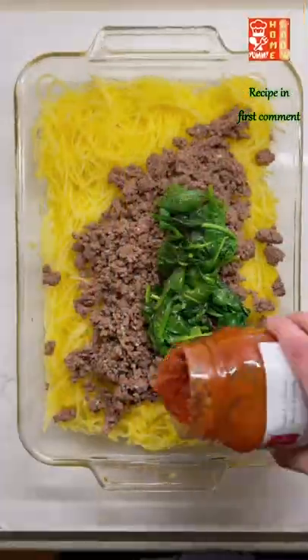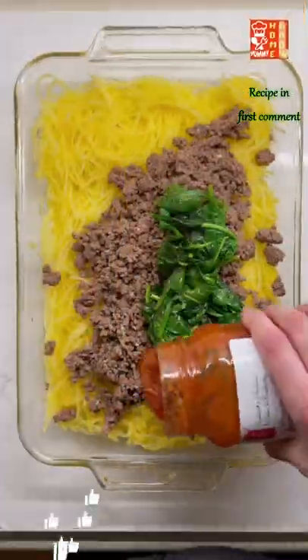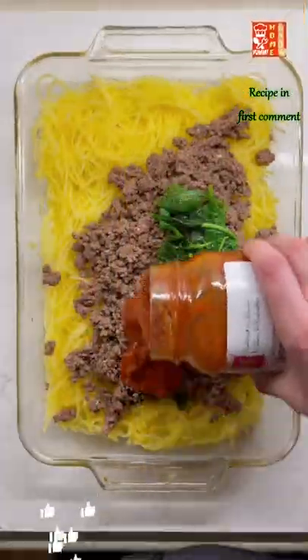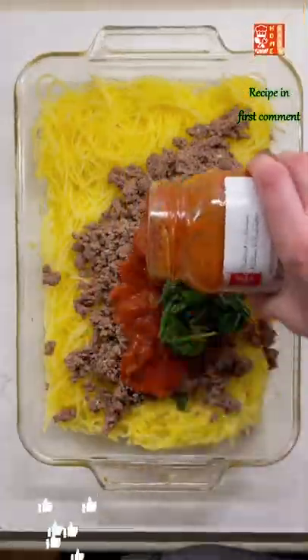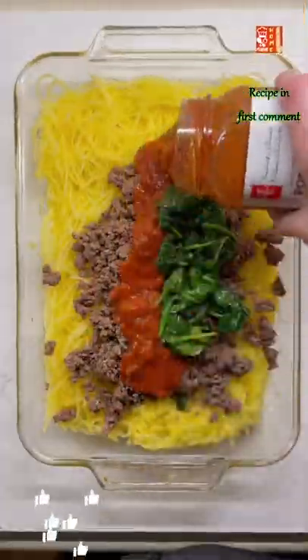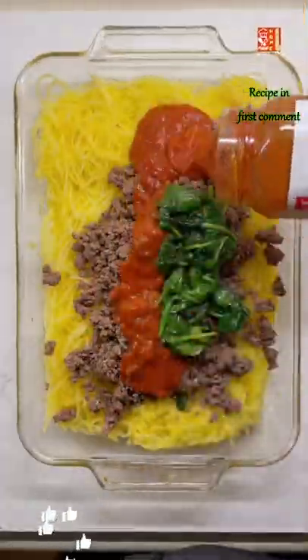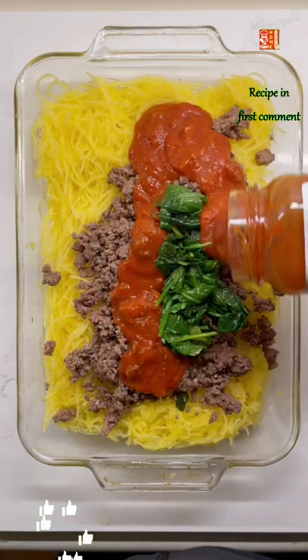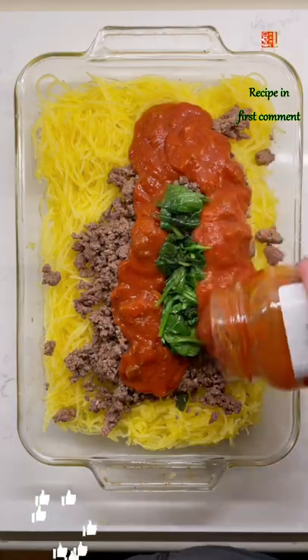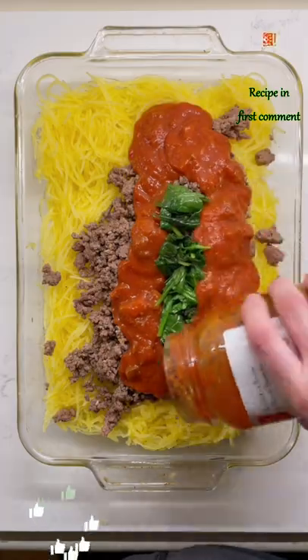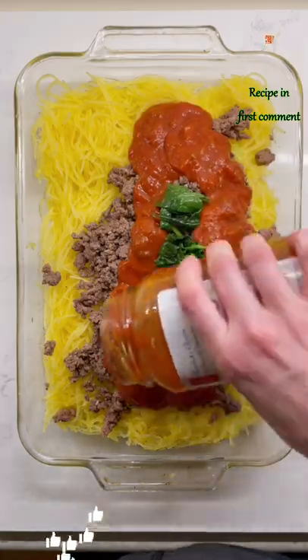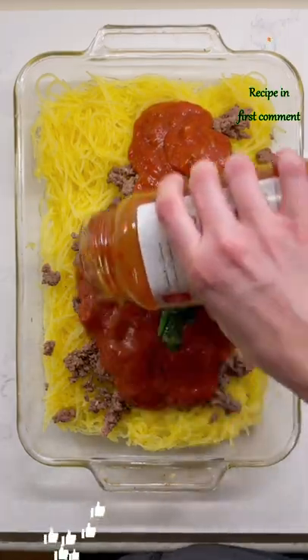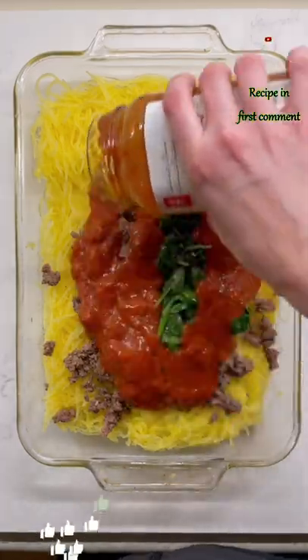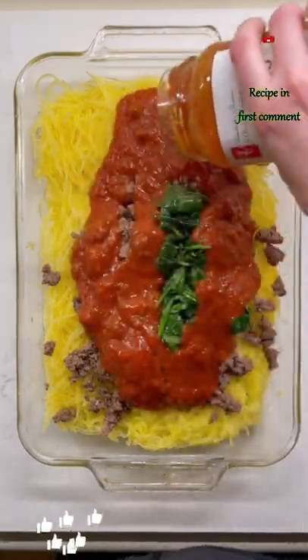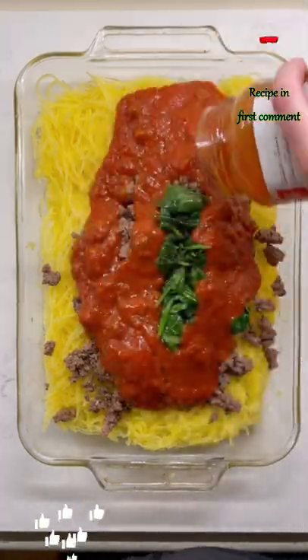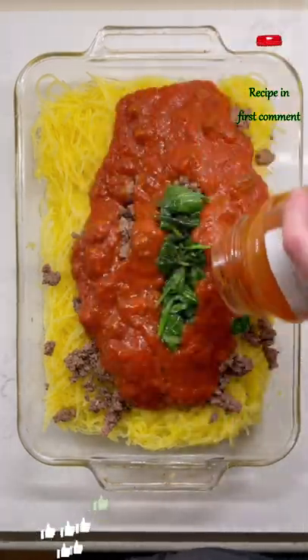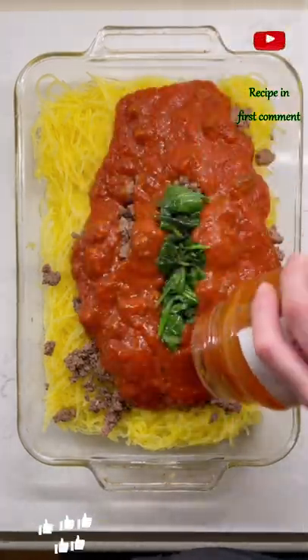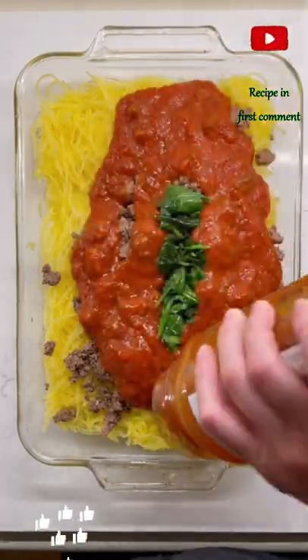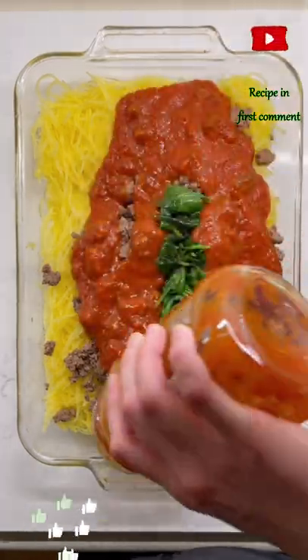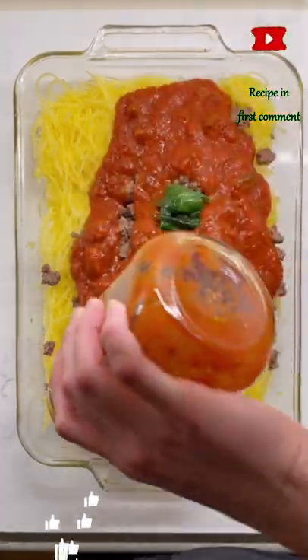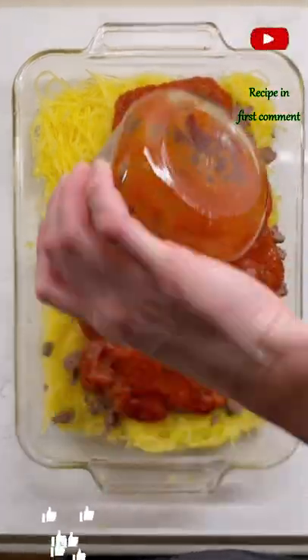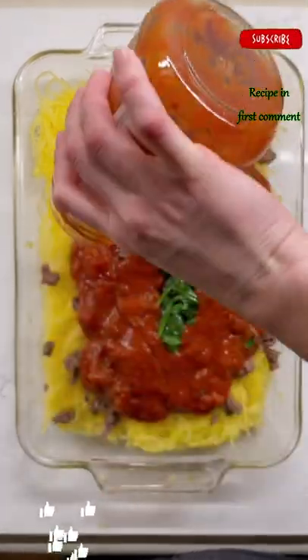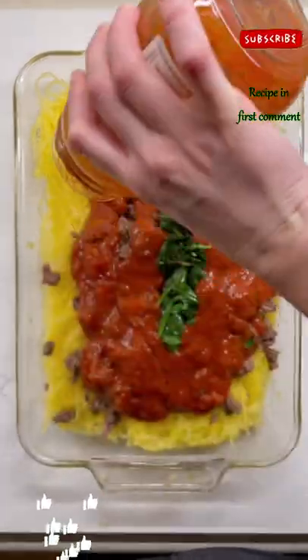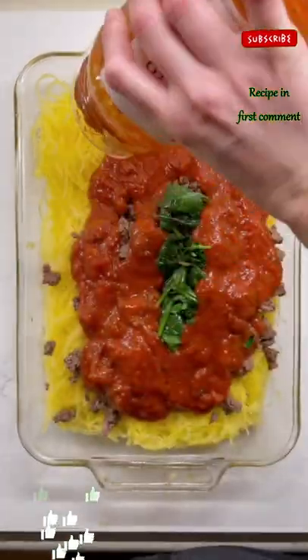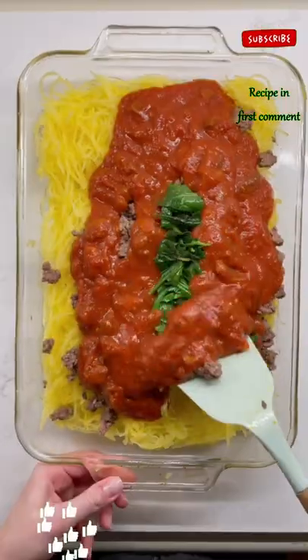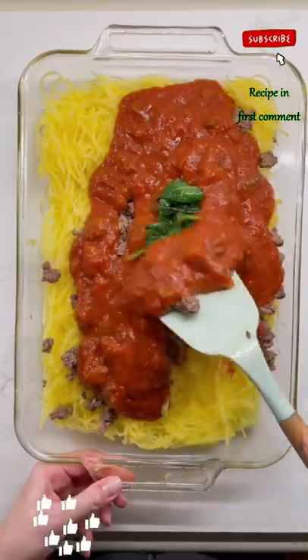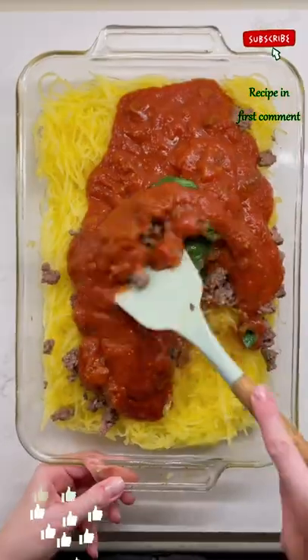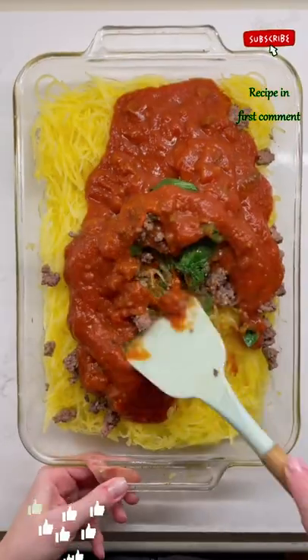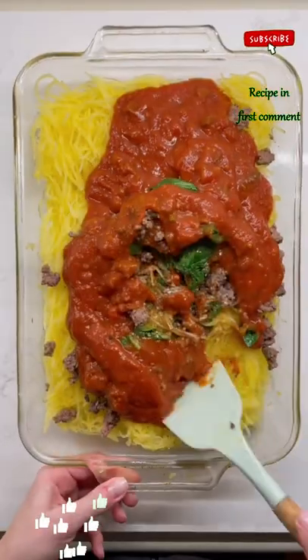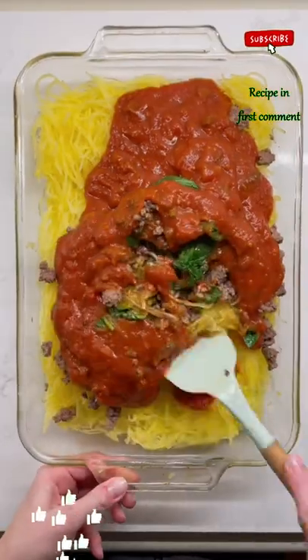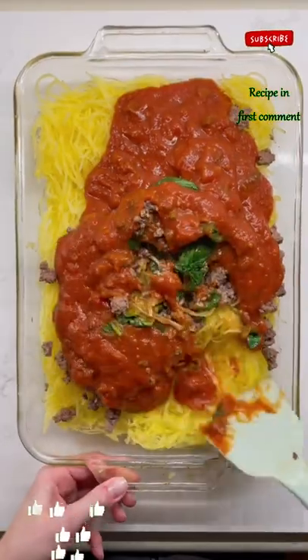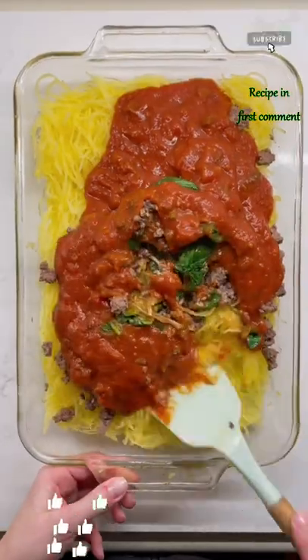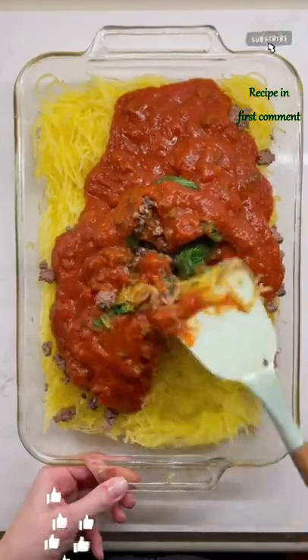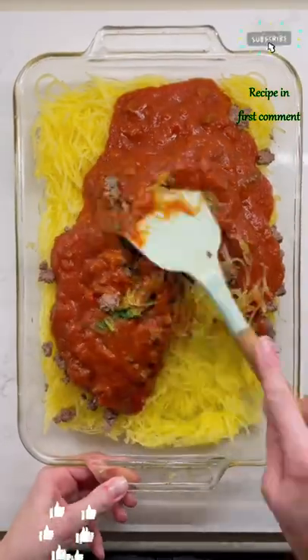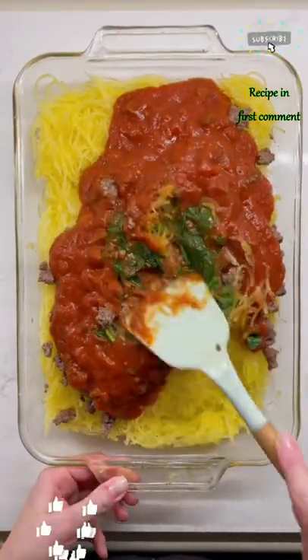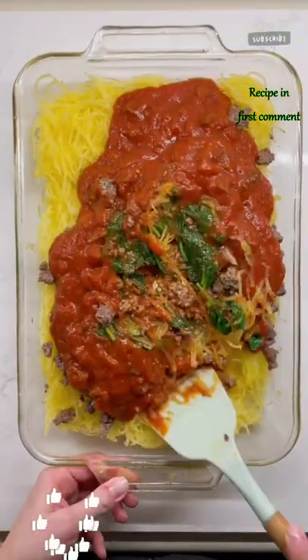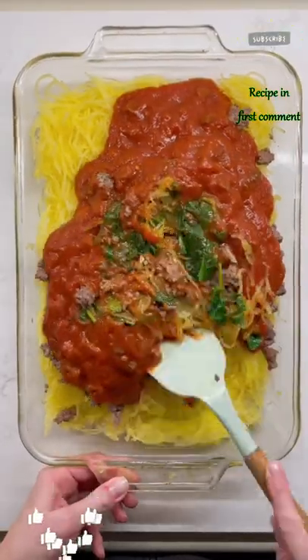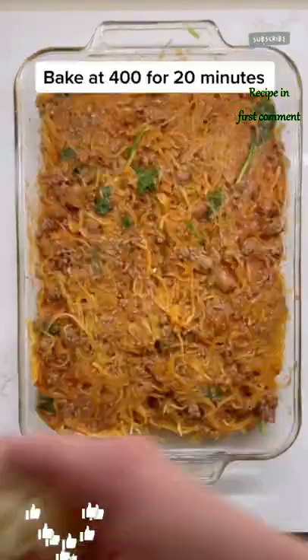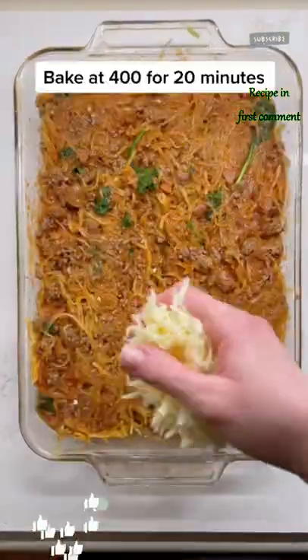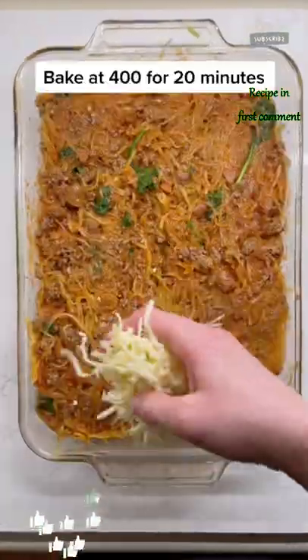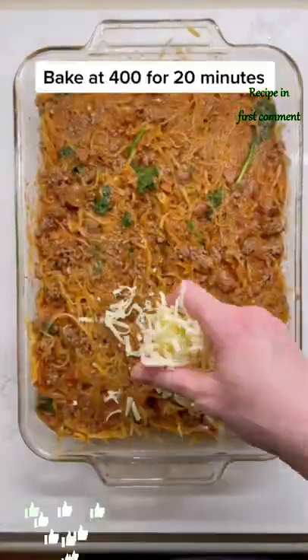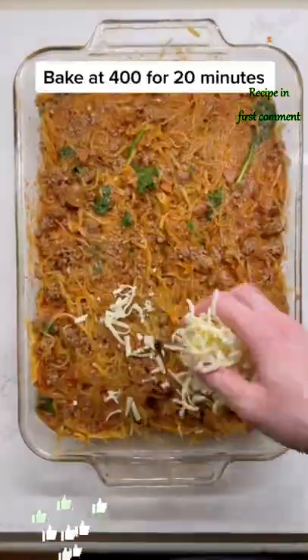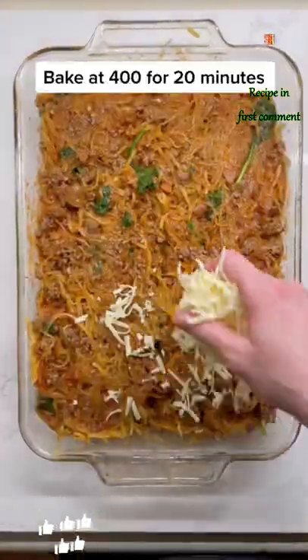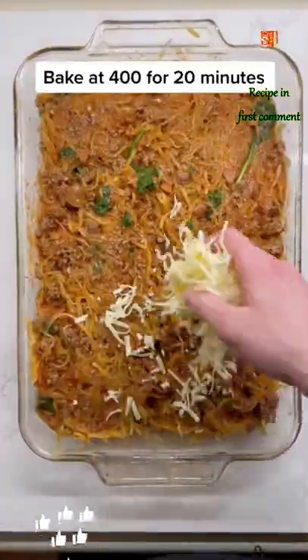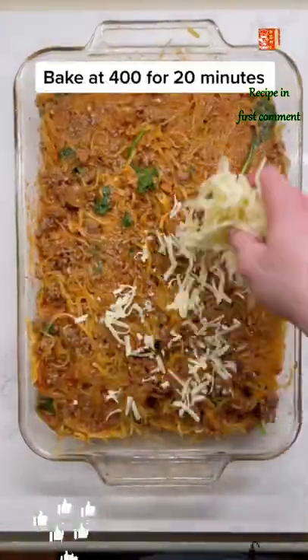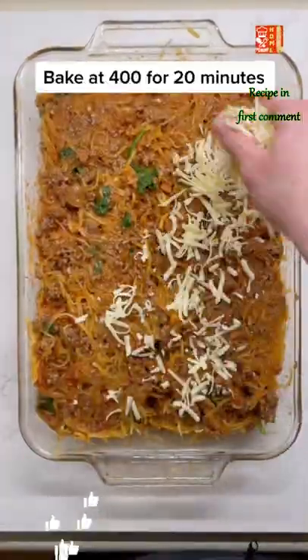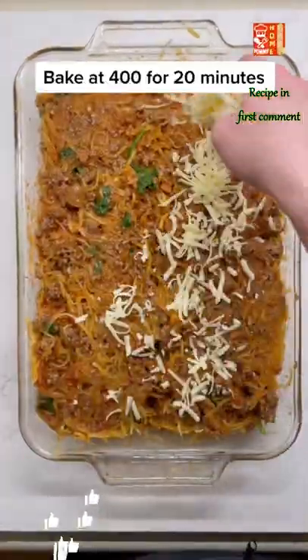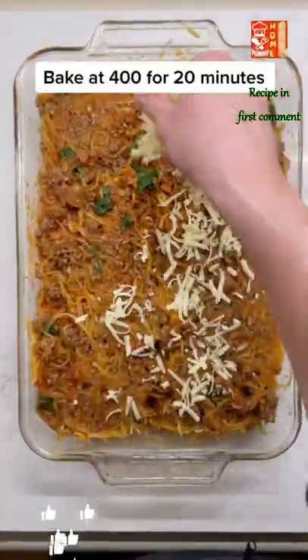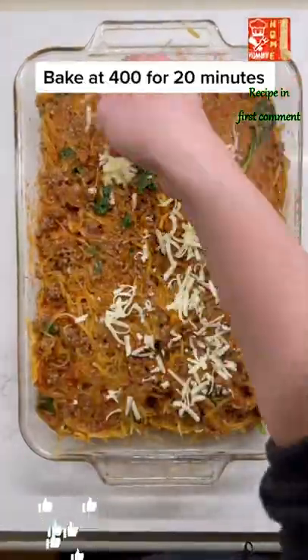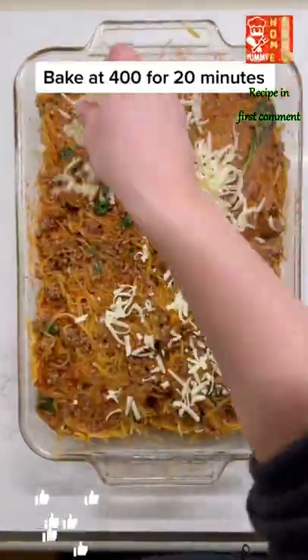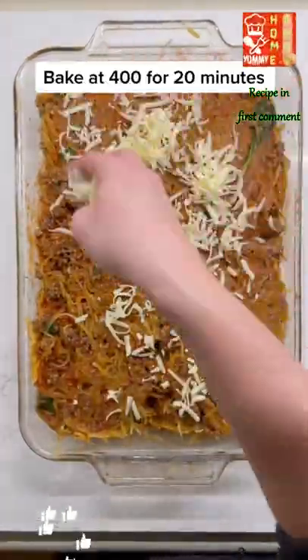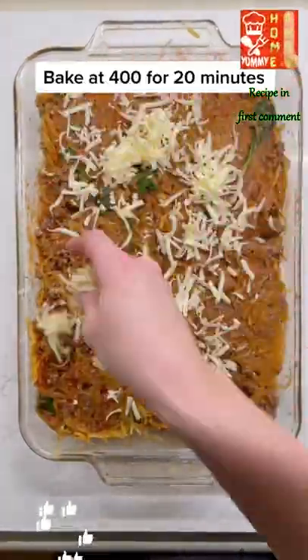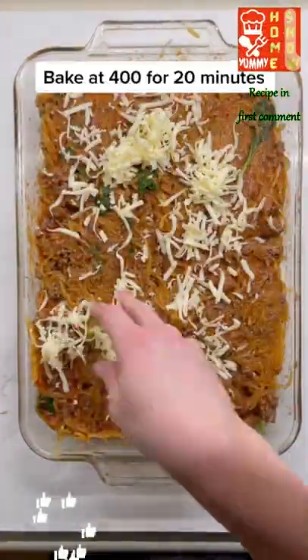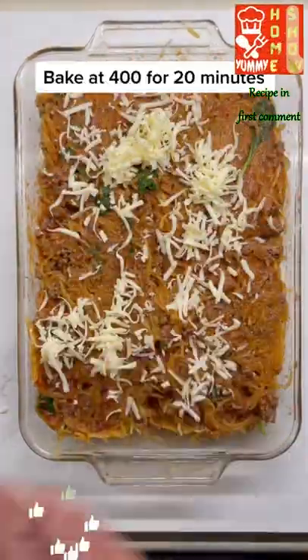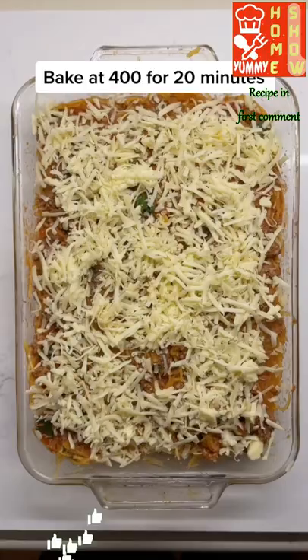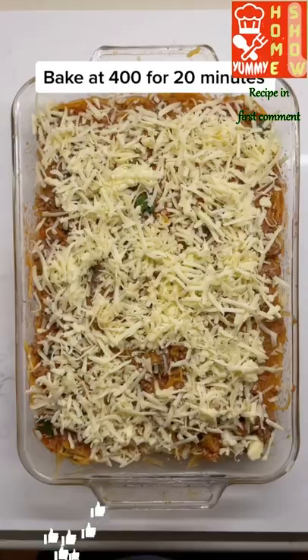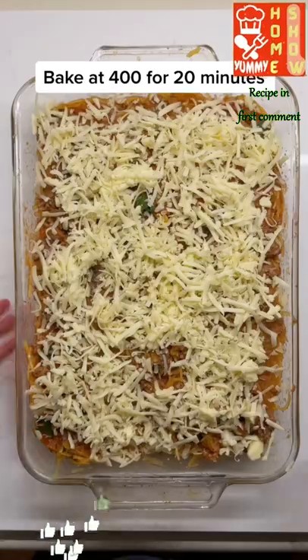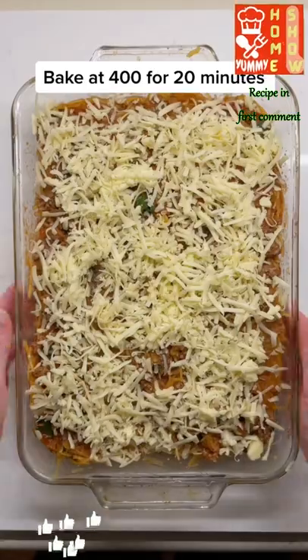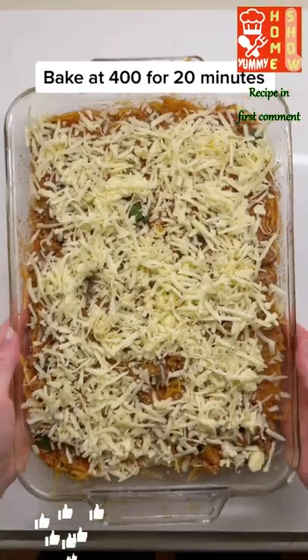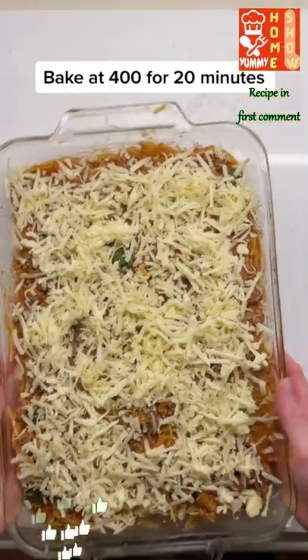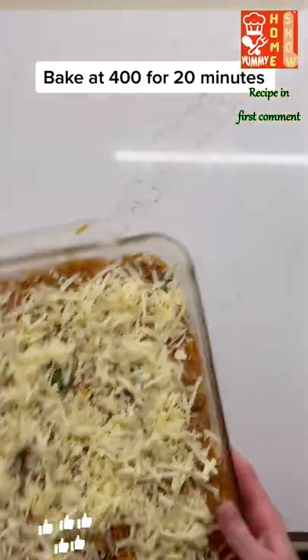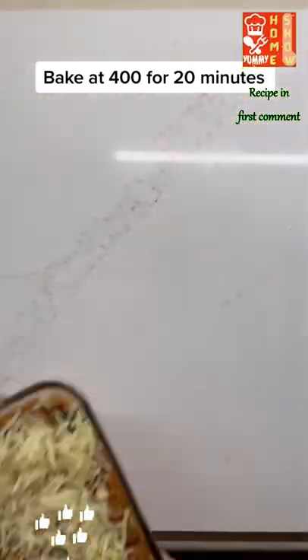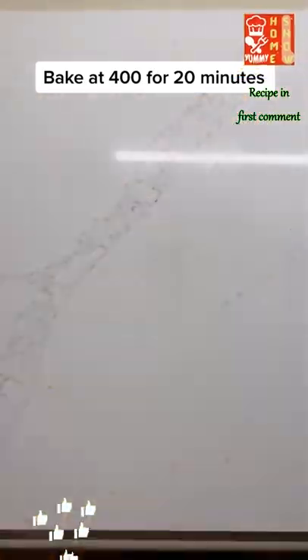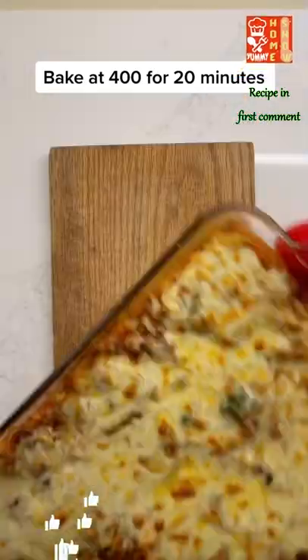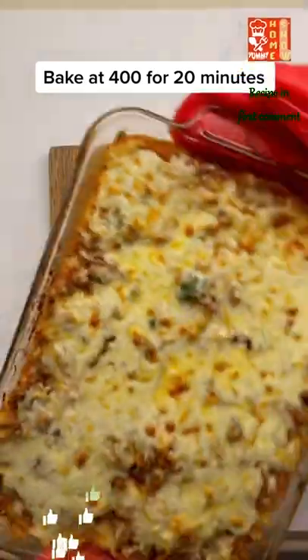Add in a whole jar of marinara sauce, then finish it off with mozzarella and parmesan cheese. Bake this in your oven and leave a comment if you give it a try.